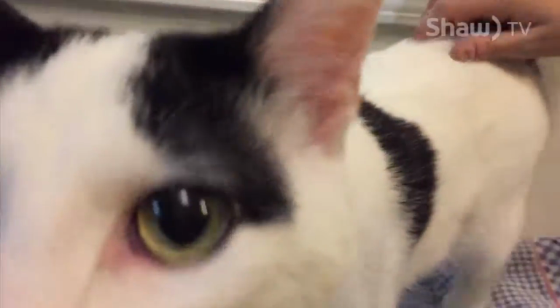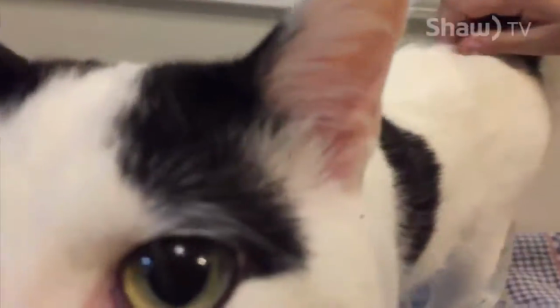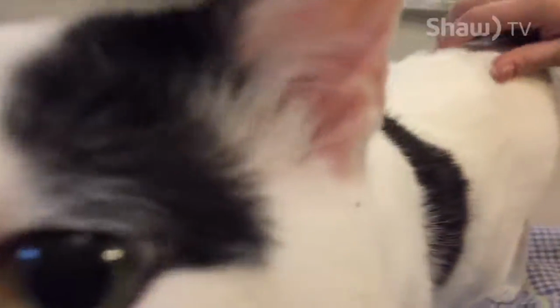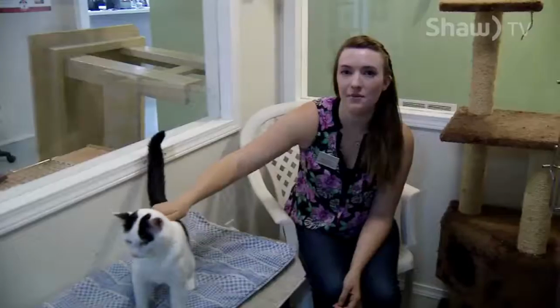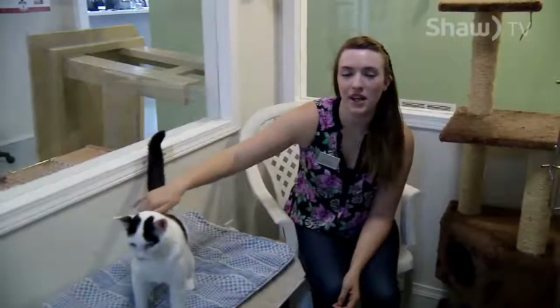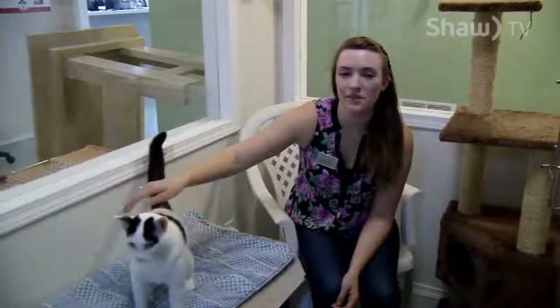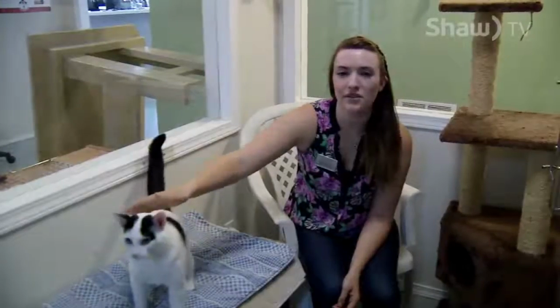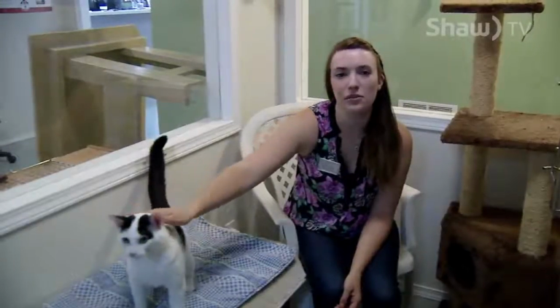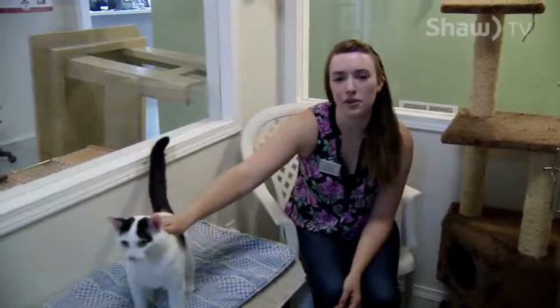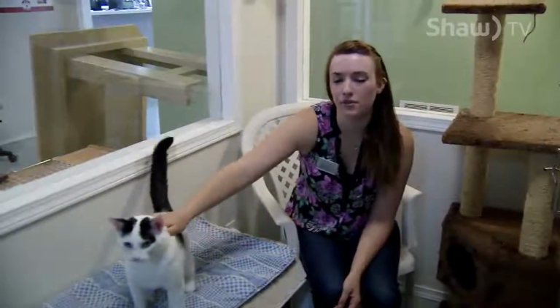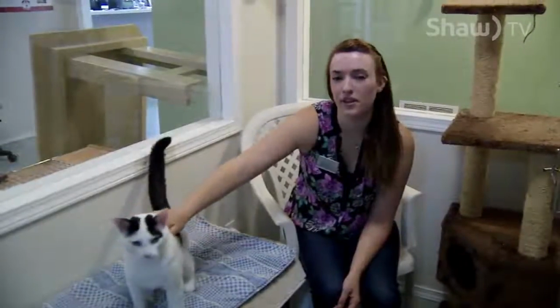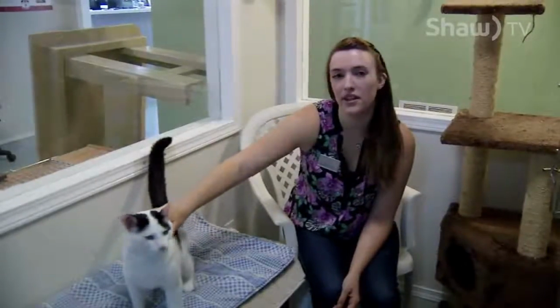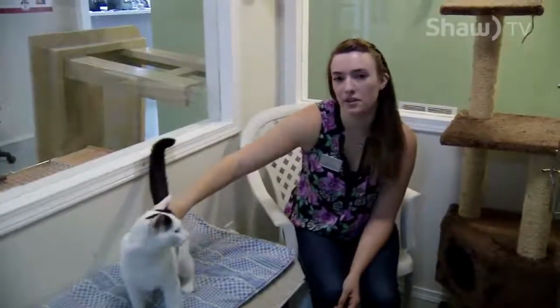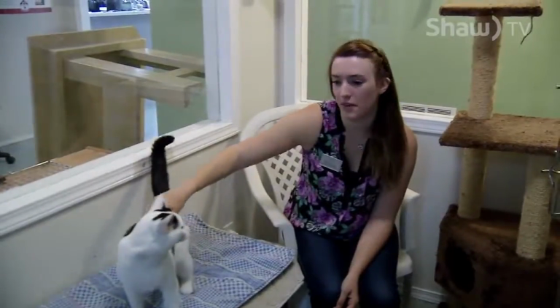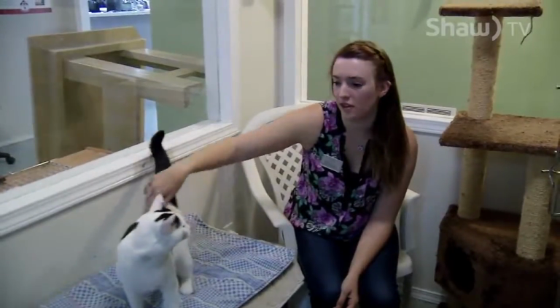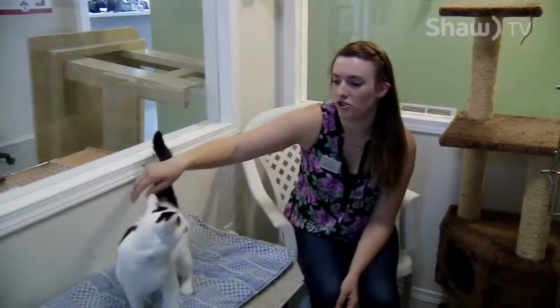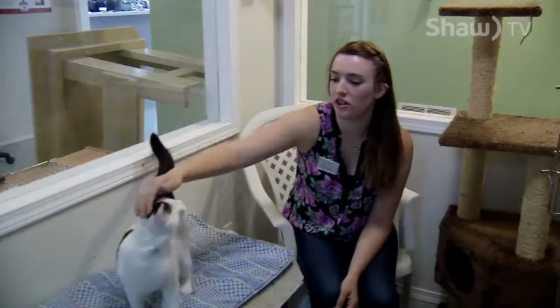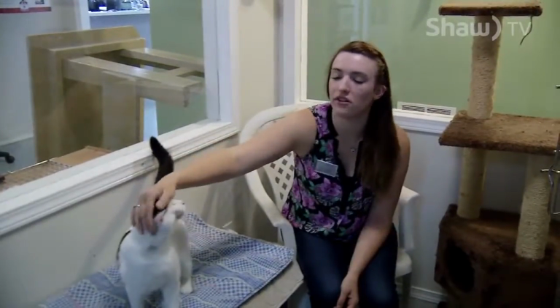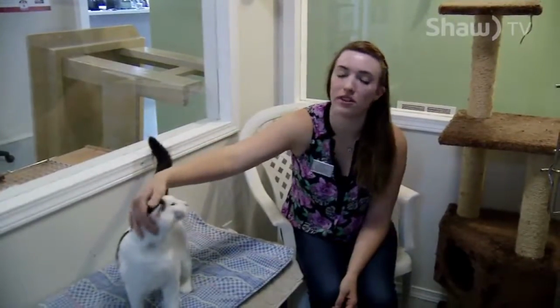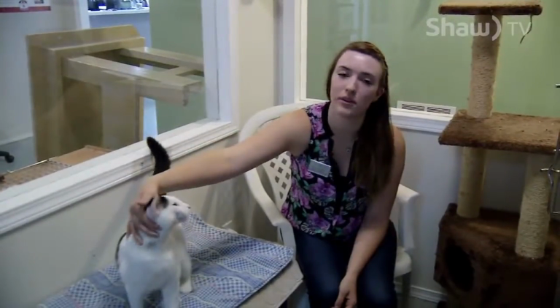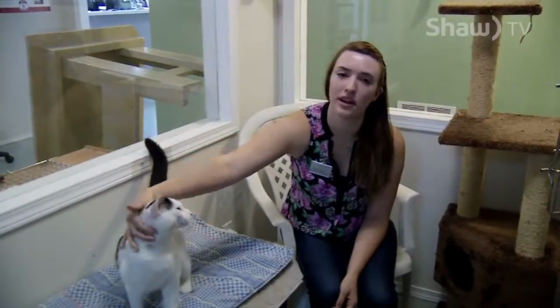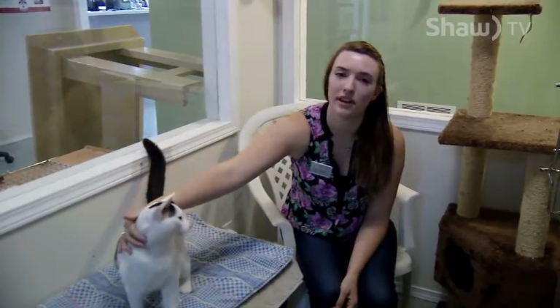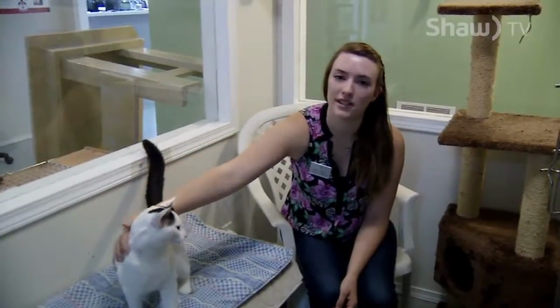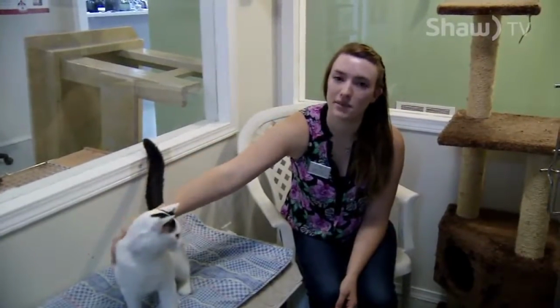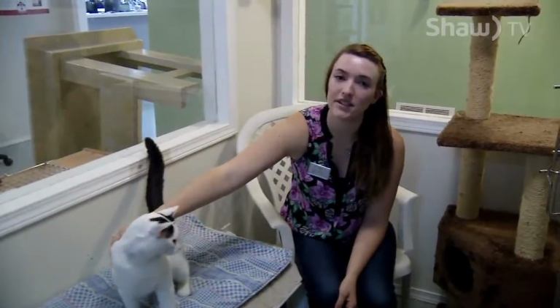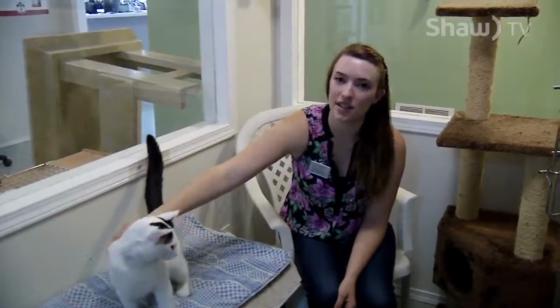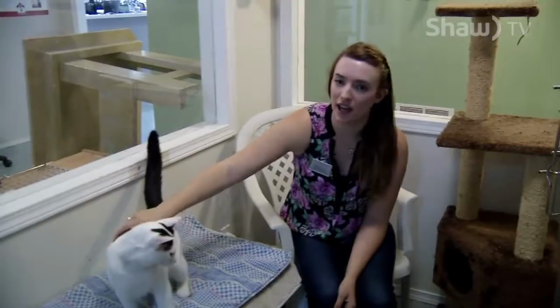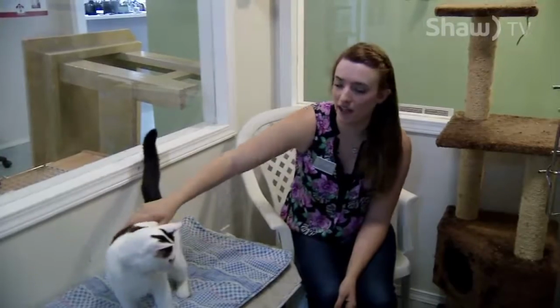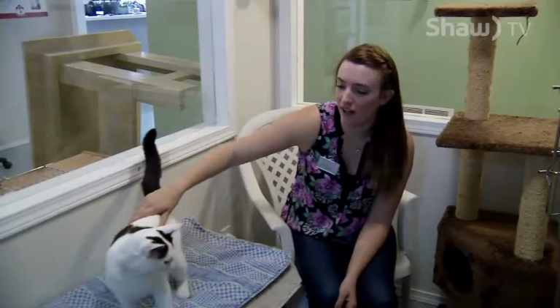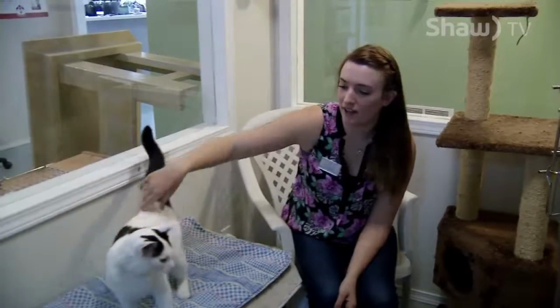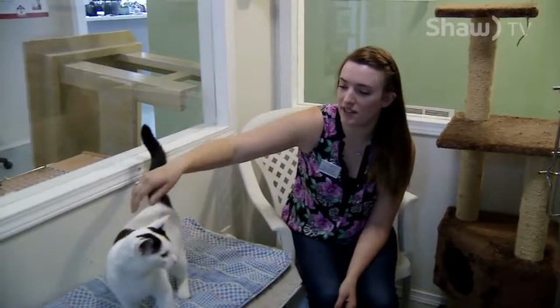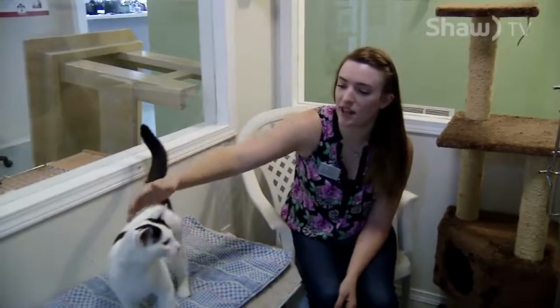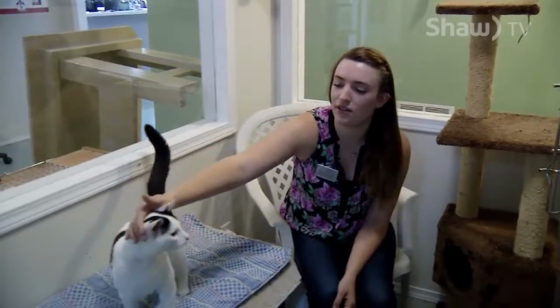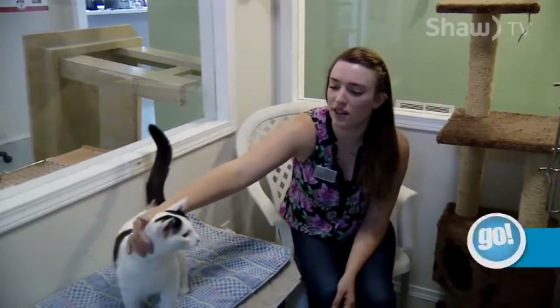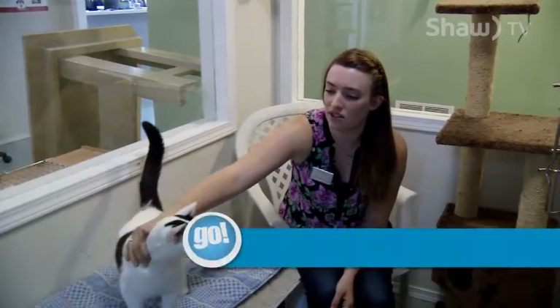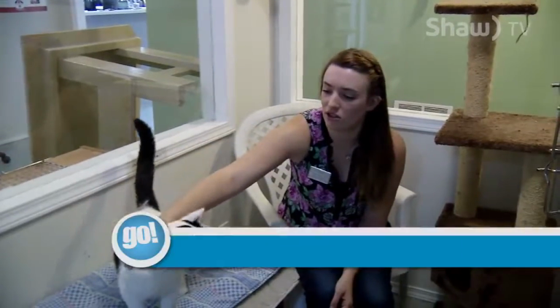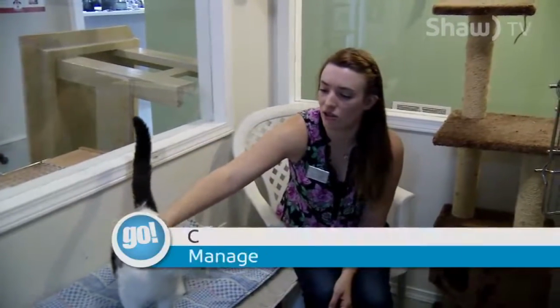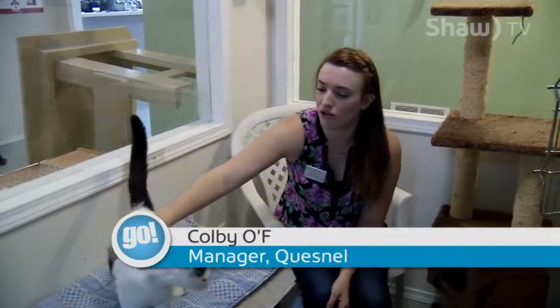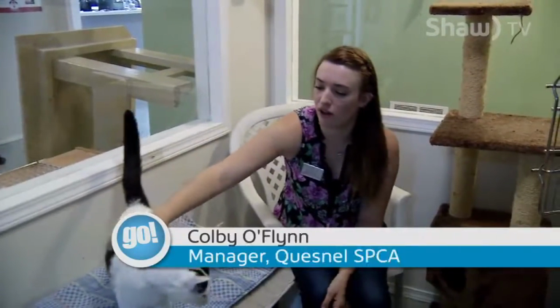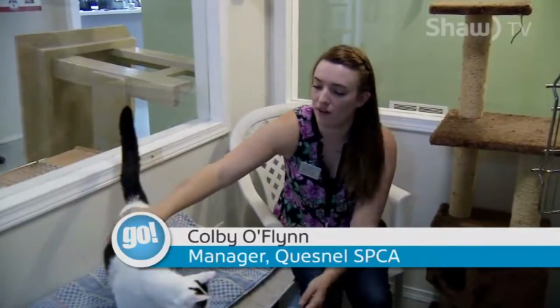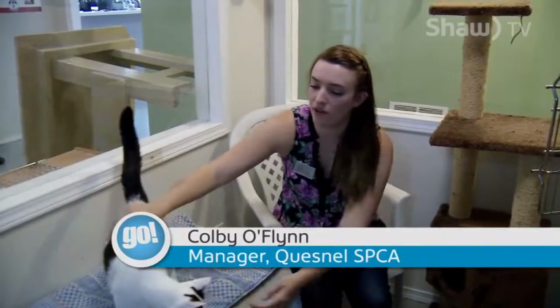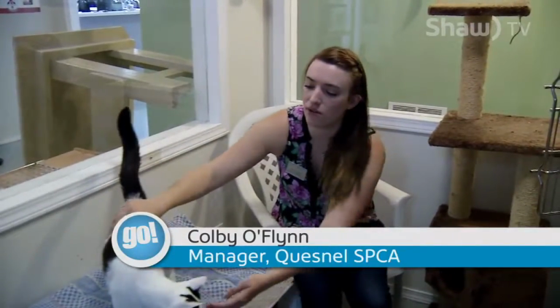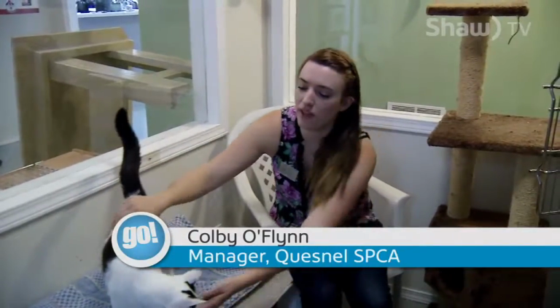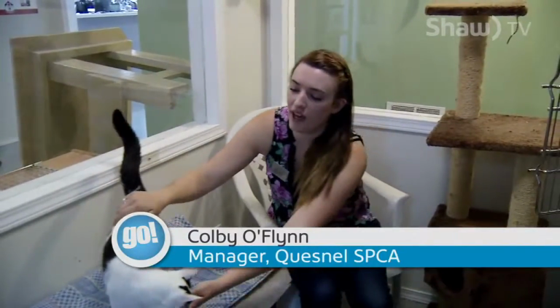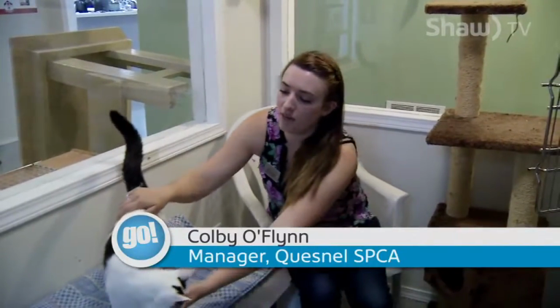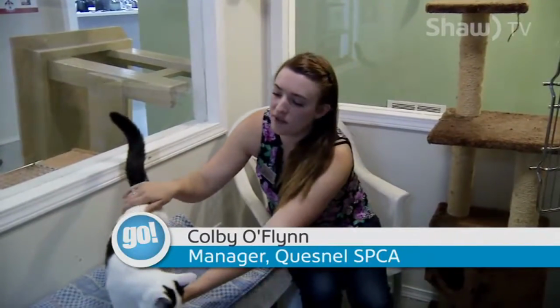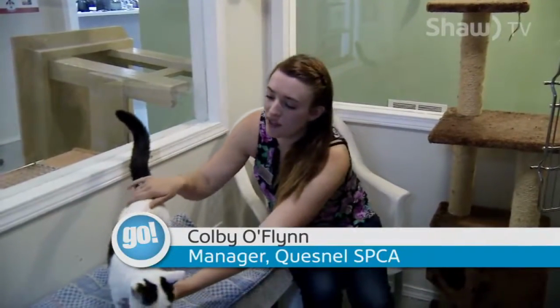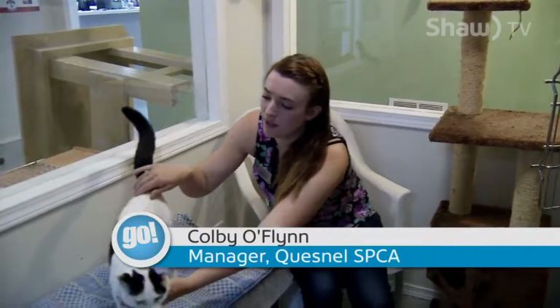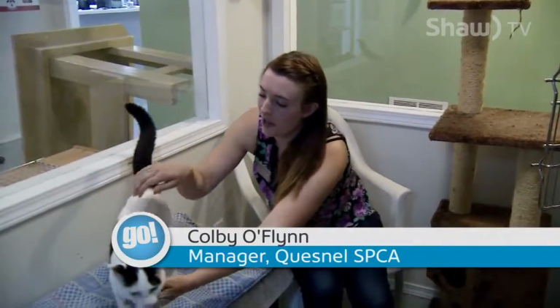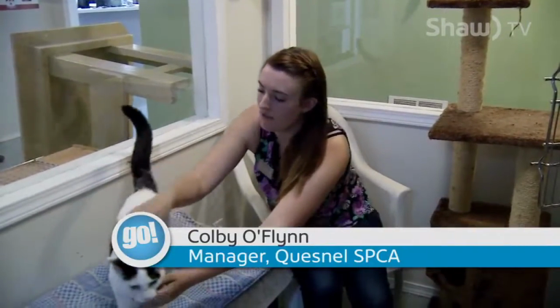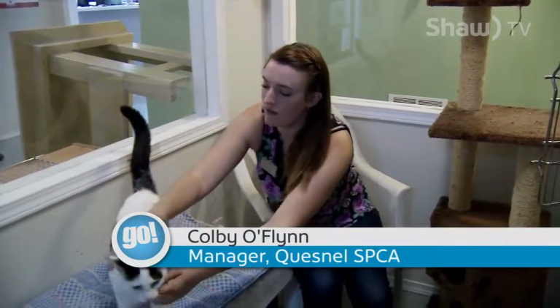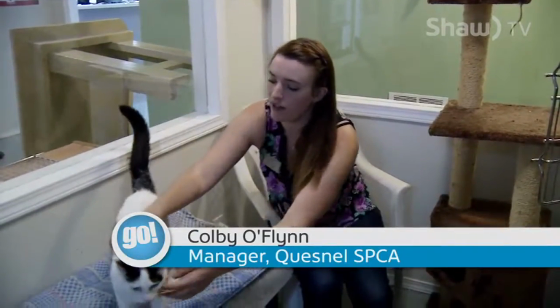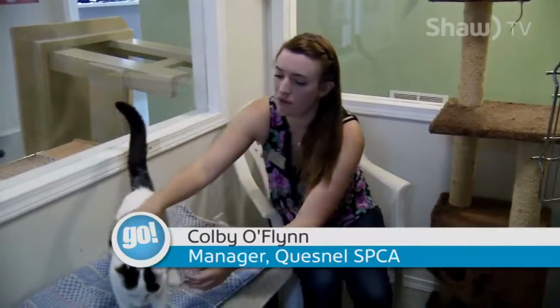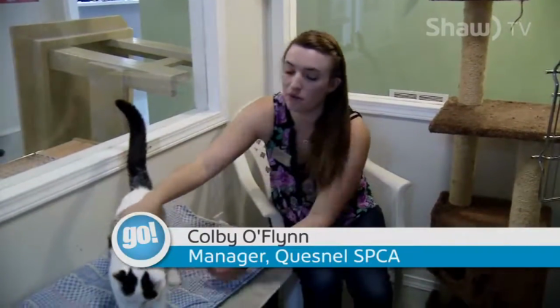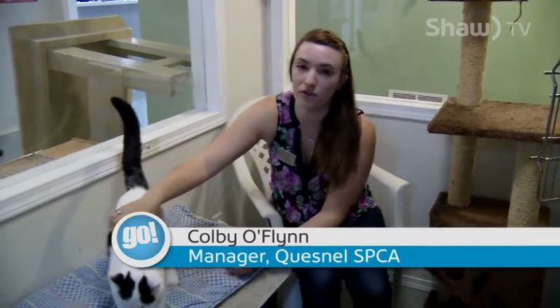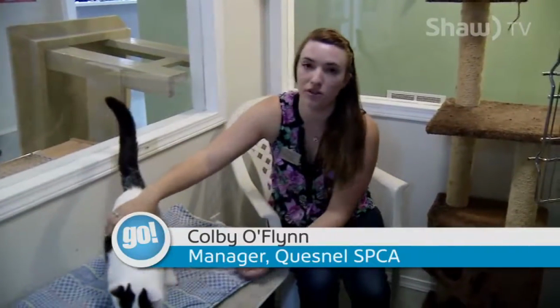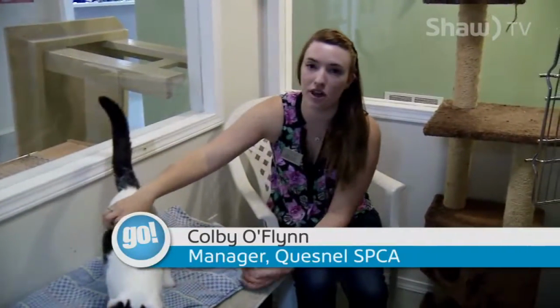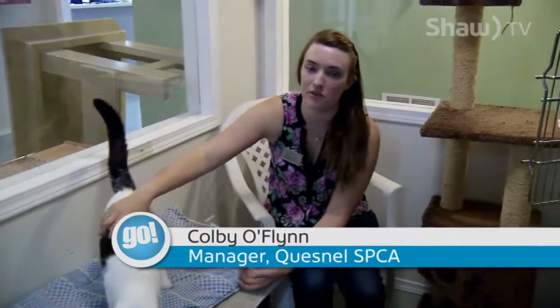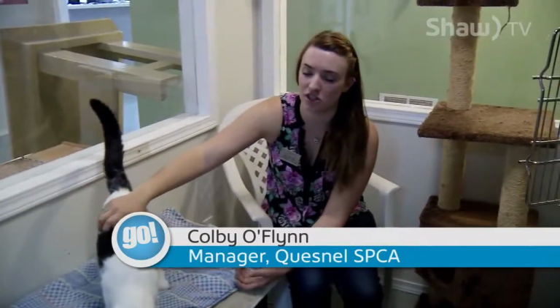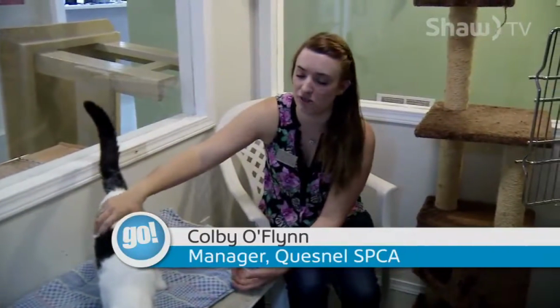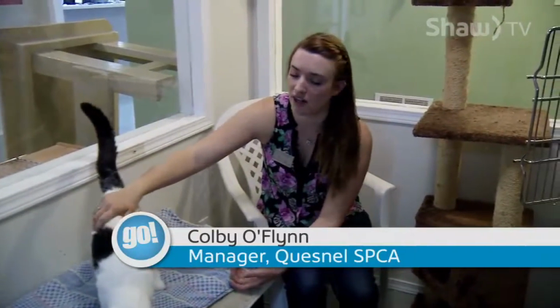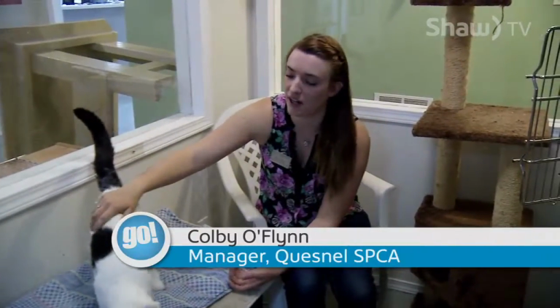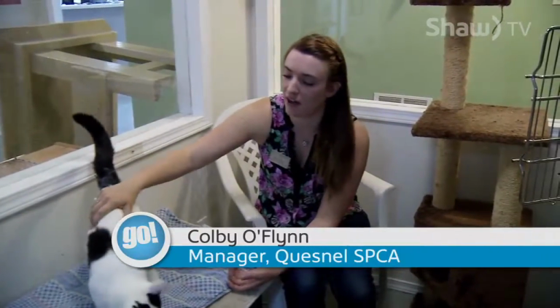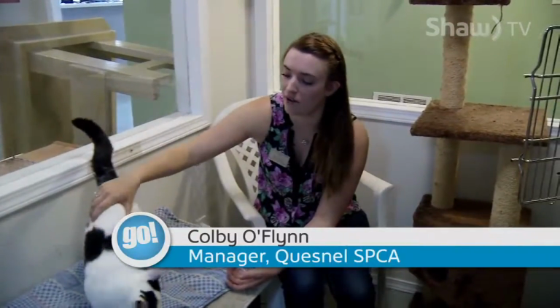Hi, my name is Colby O'Flynn. I'm the manager here at Cornell SPCA and today we'd like to show you a few of the animals that we have available for adoption right now.